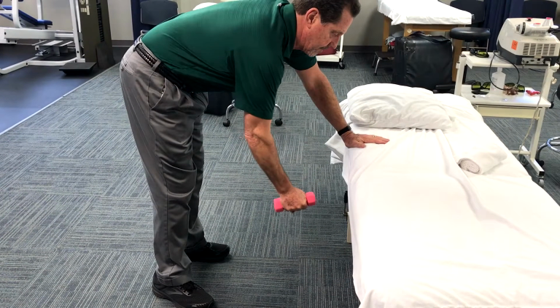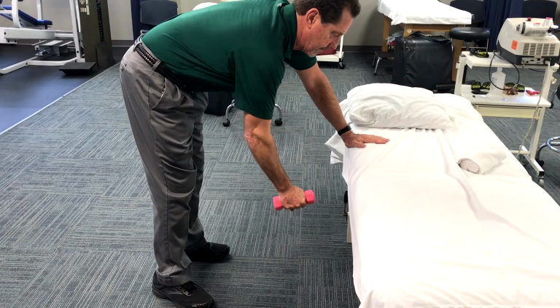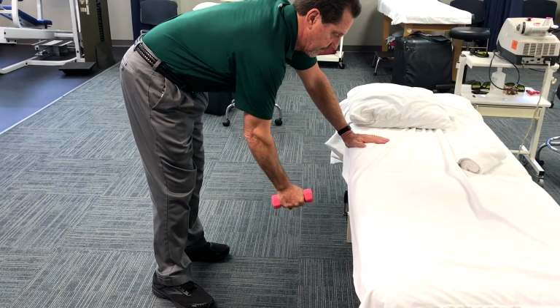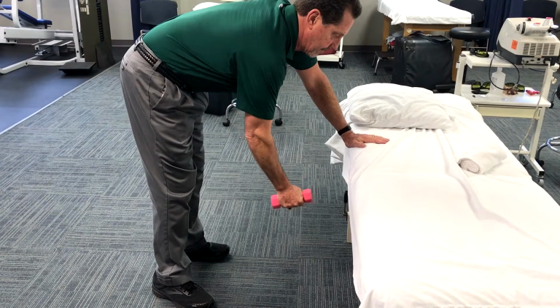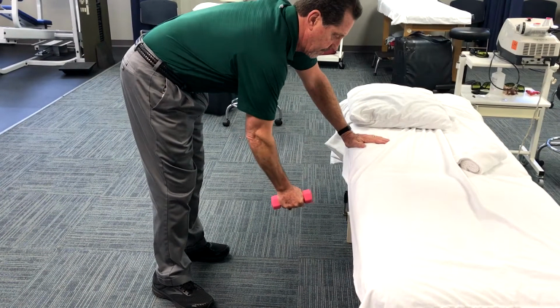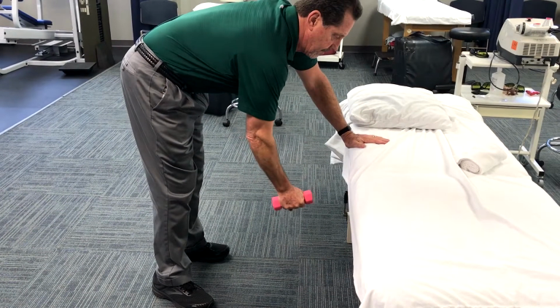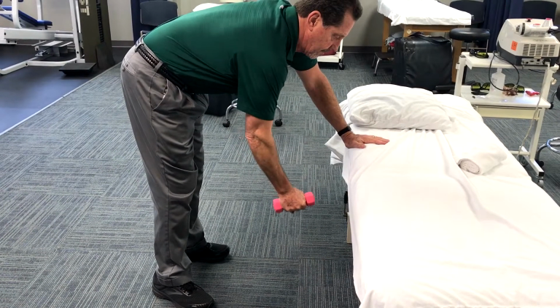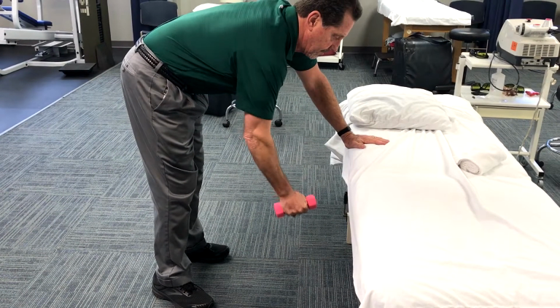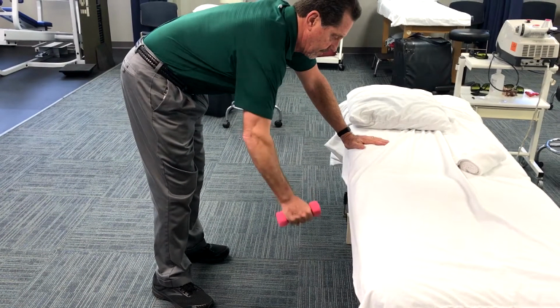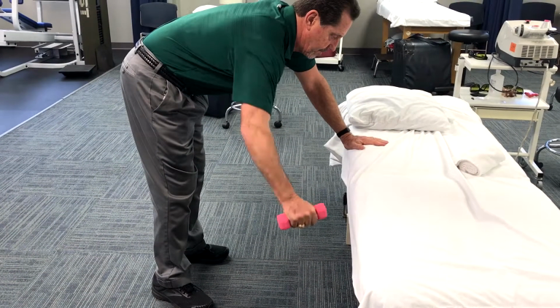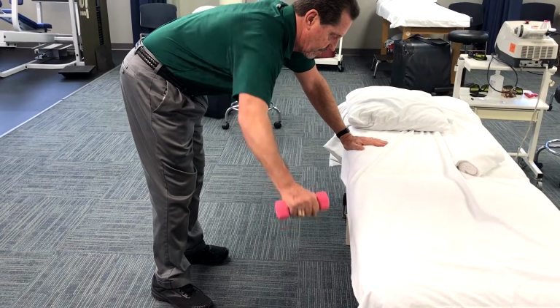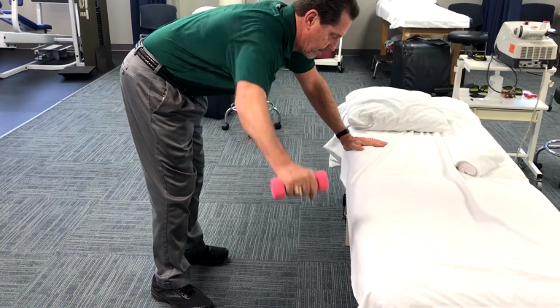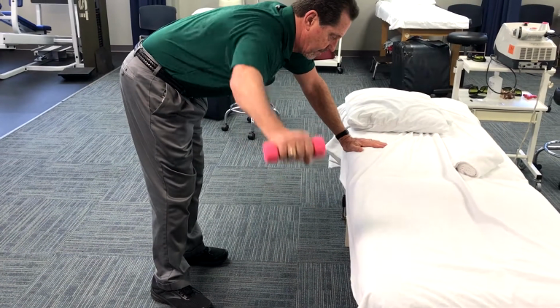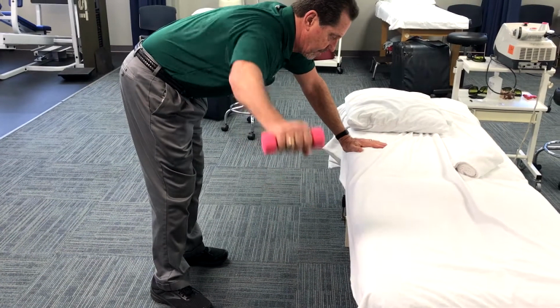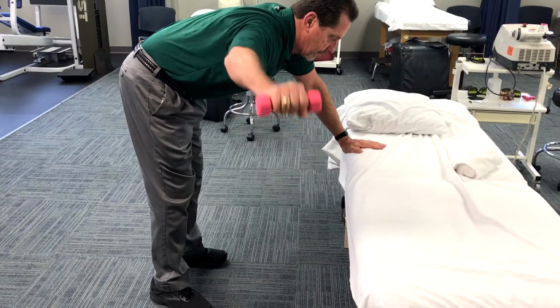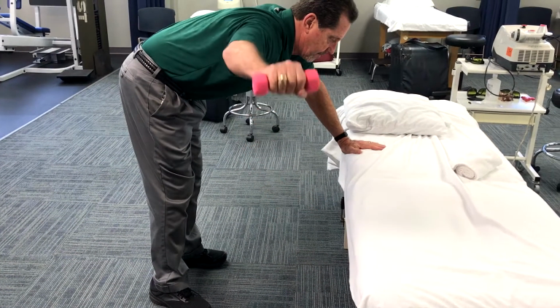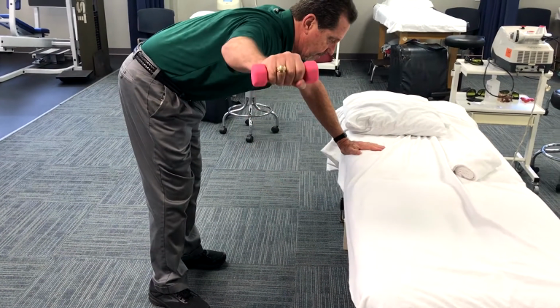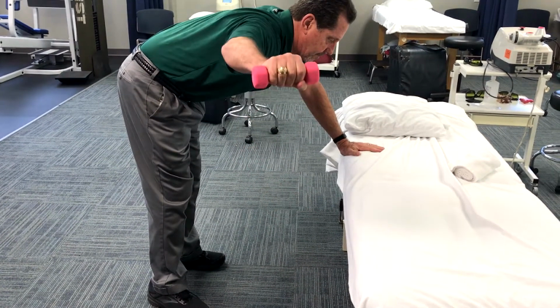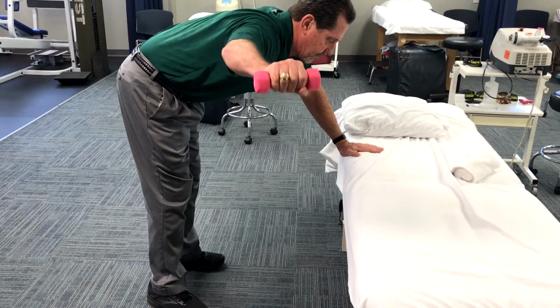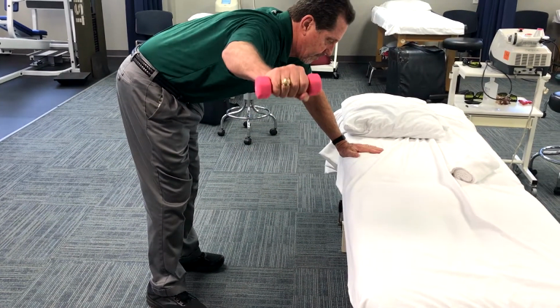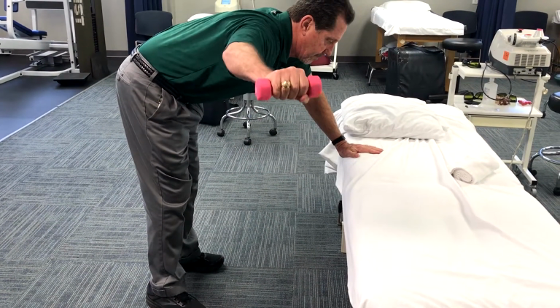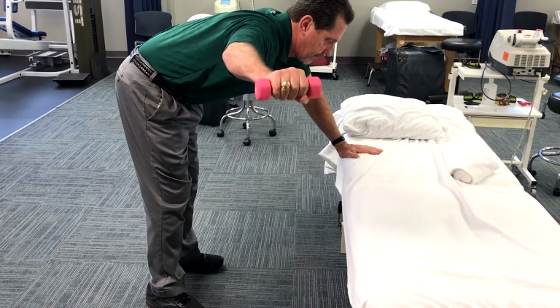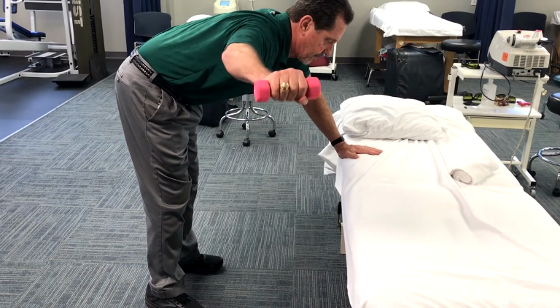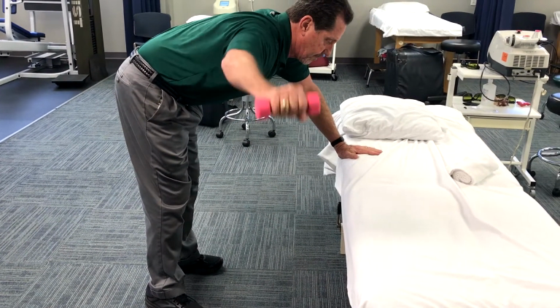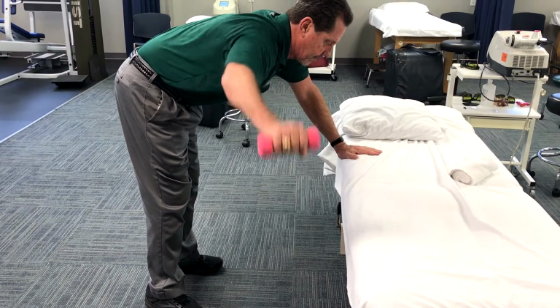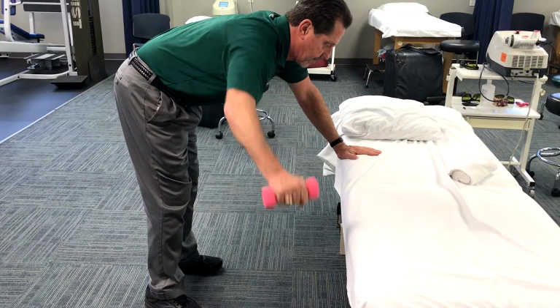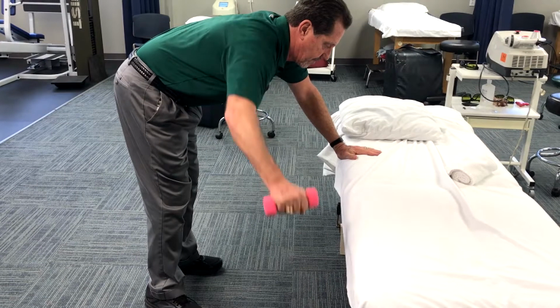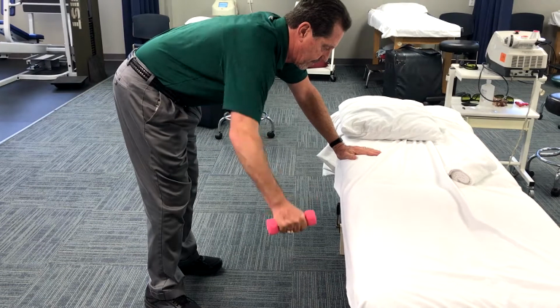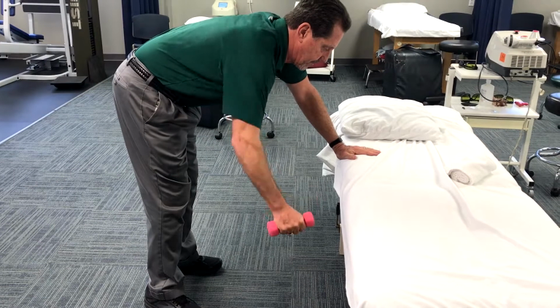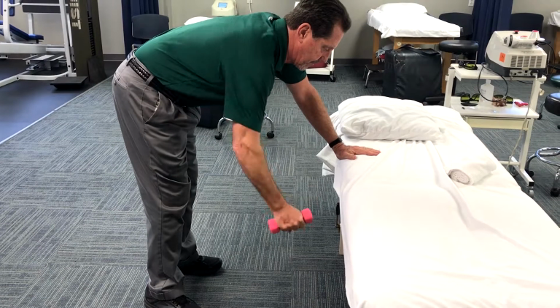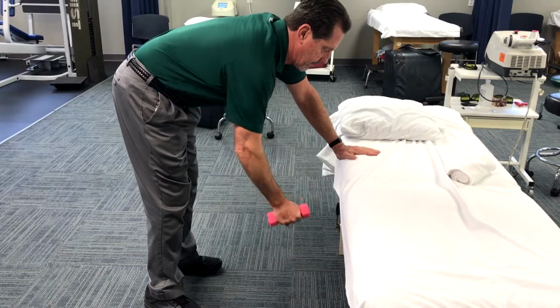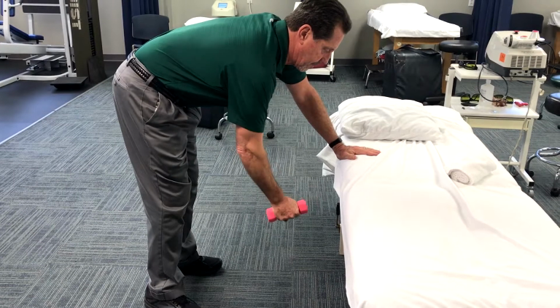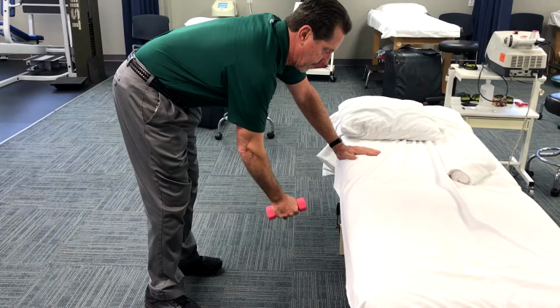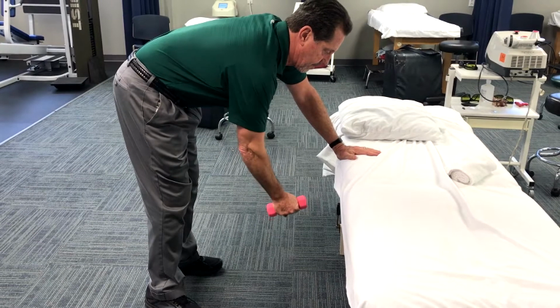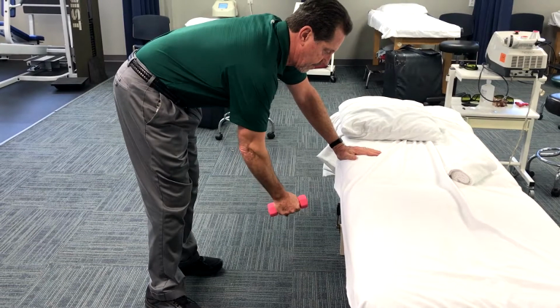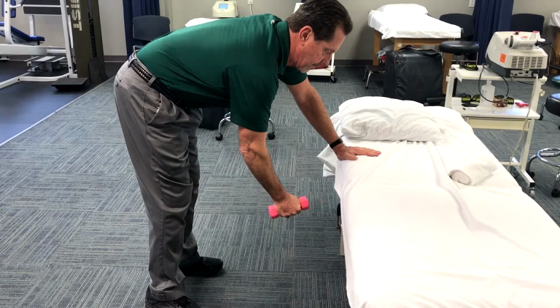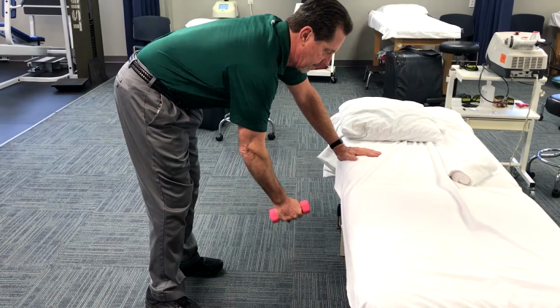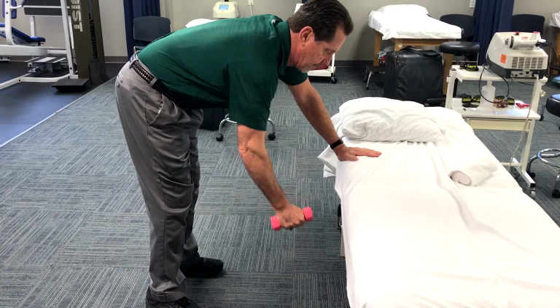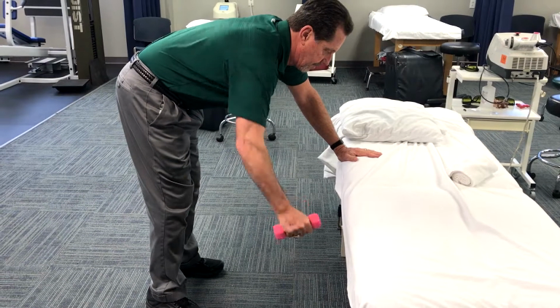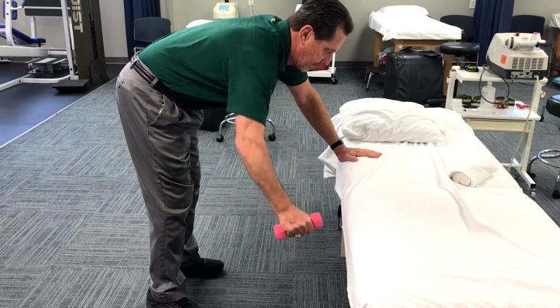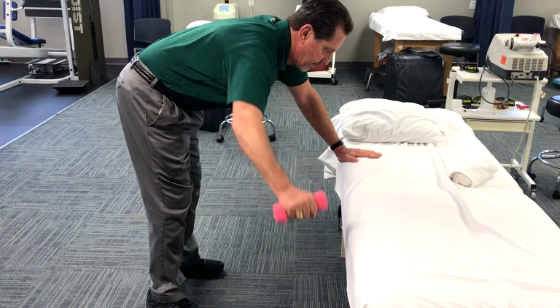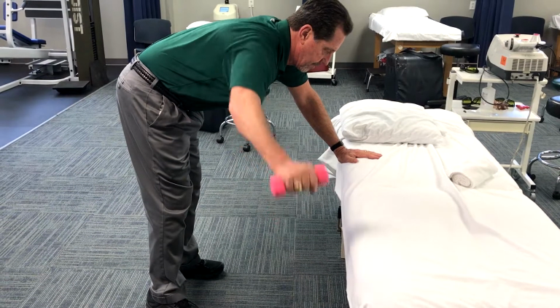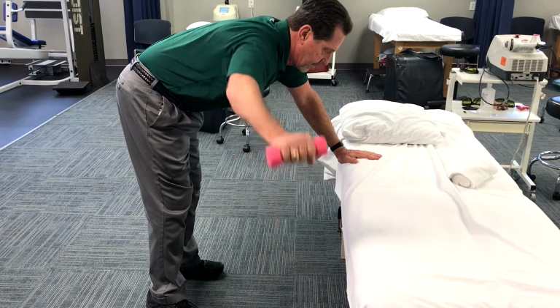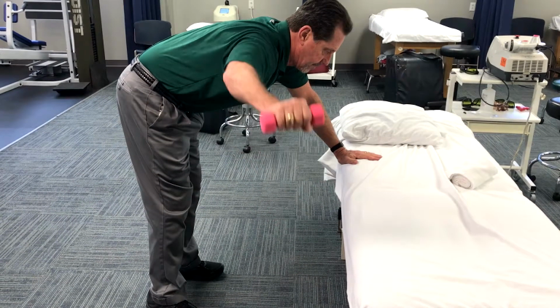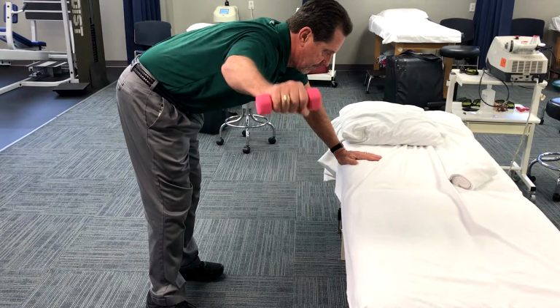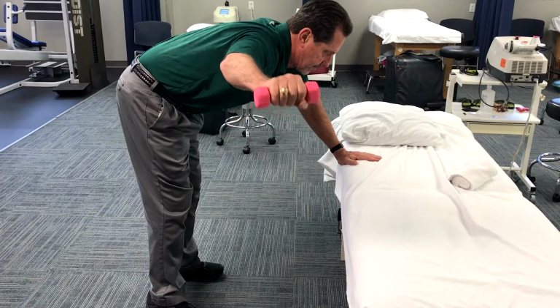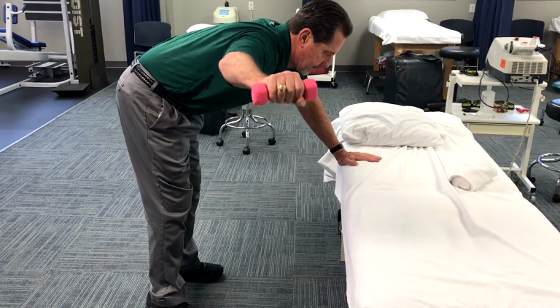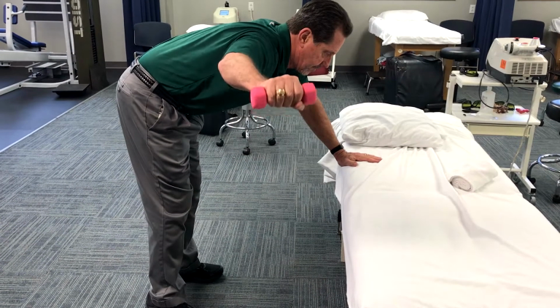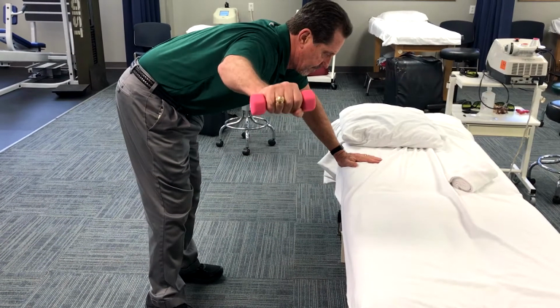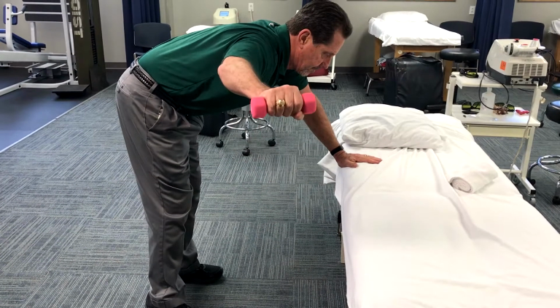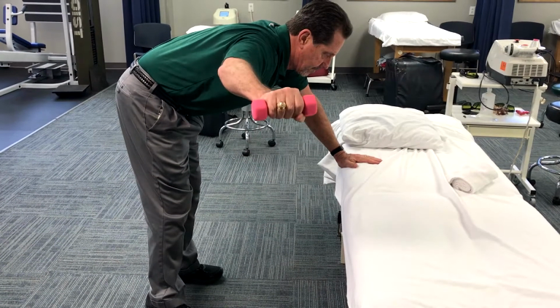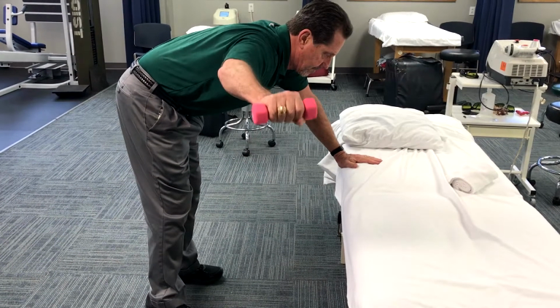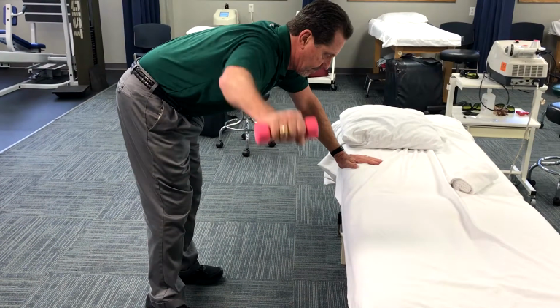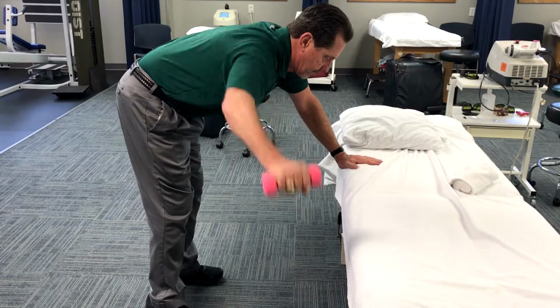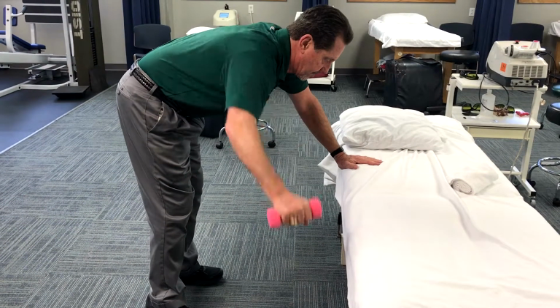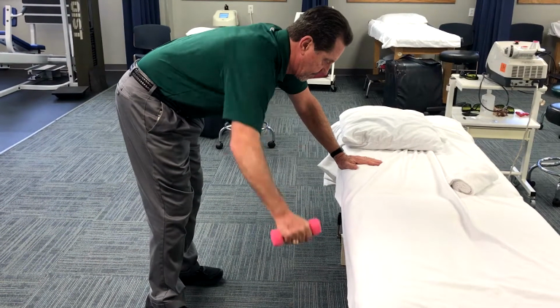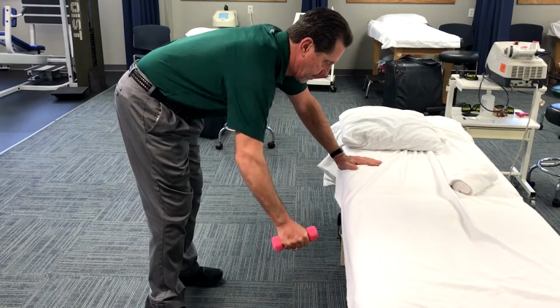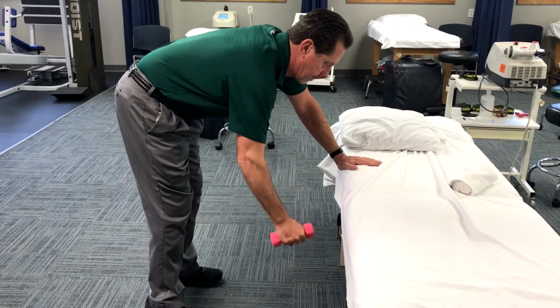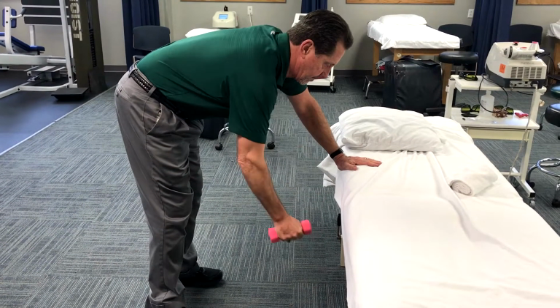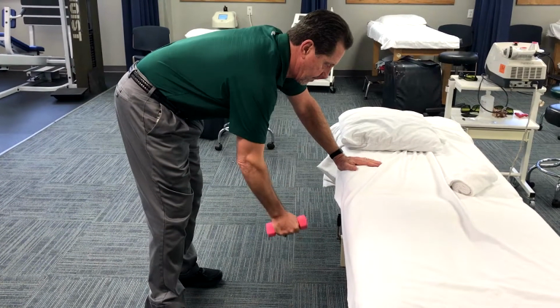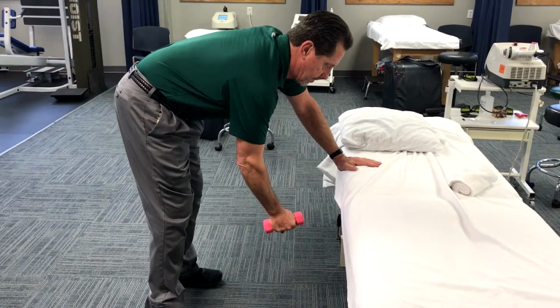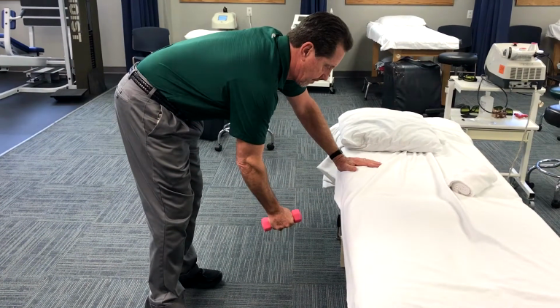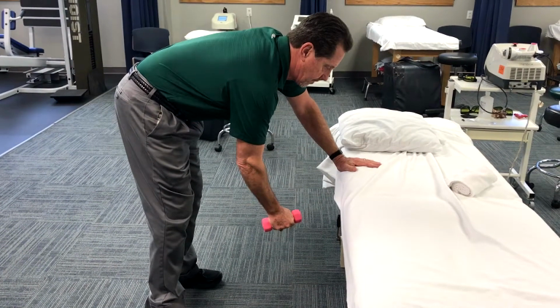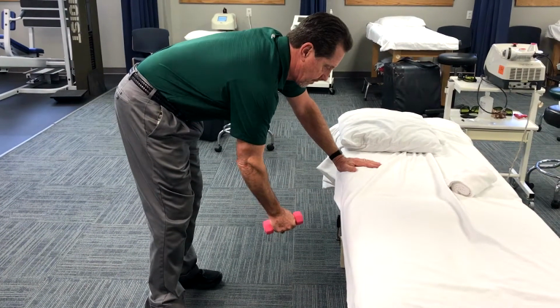All exercises should be performed for 3 sets of 10 at a weight and resistance level that is not painful.